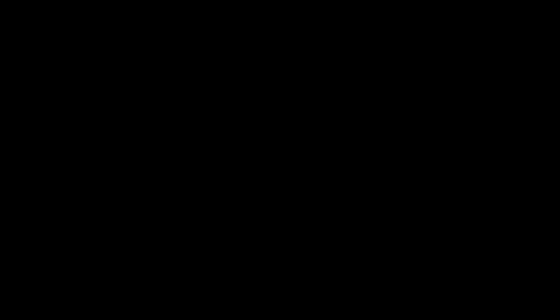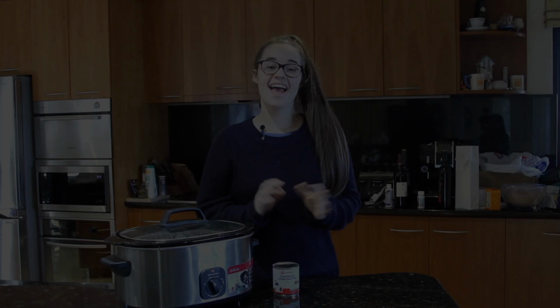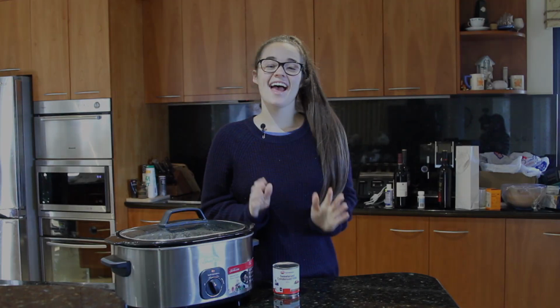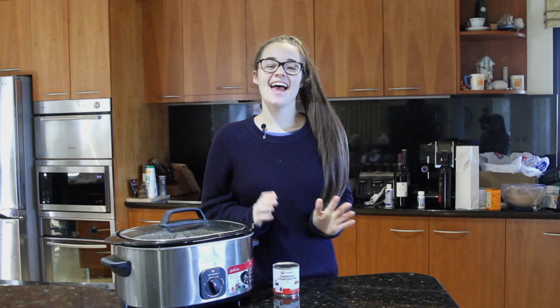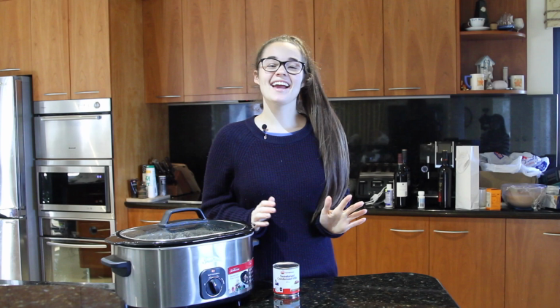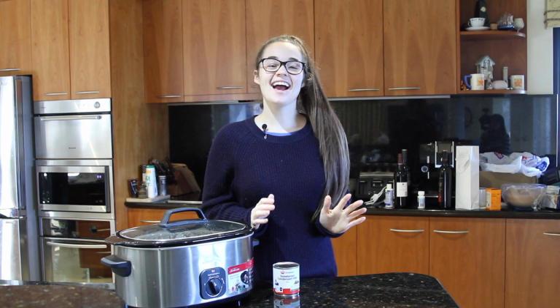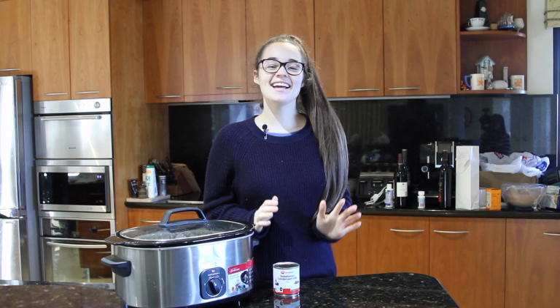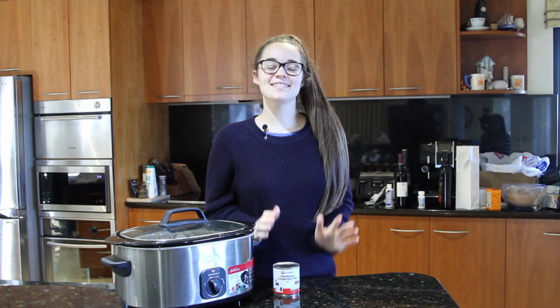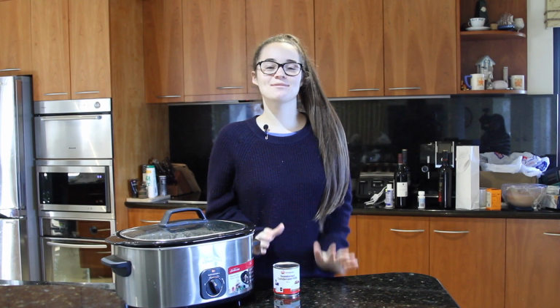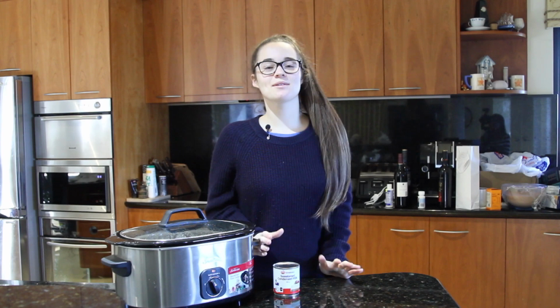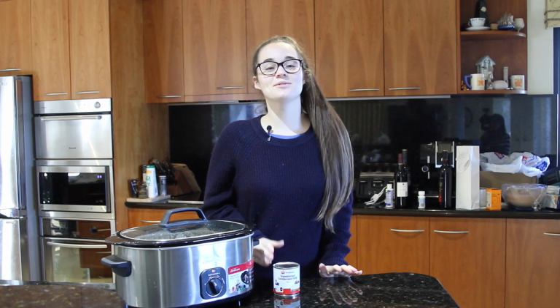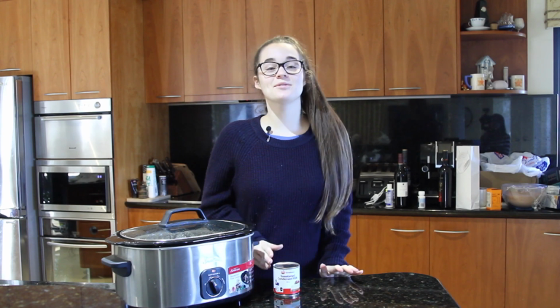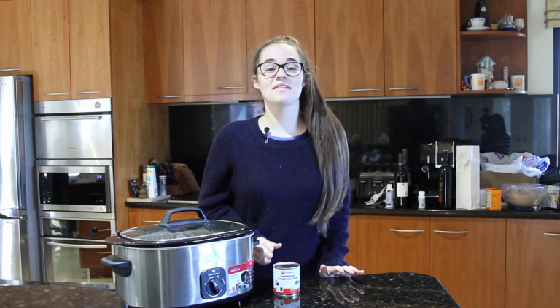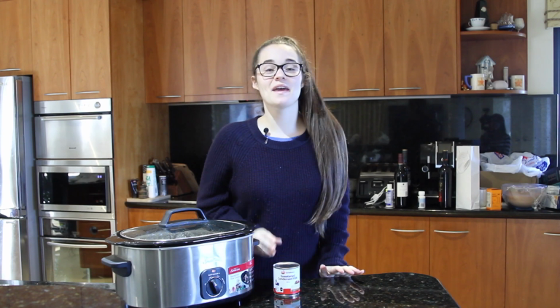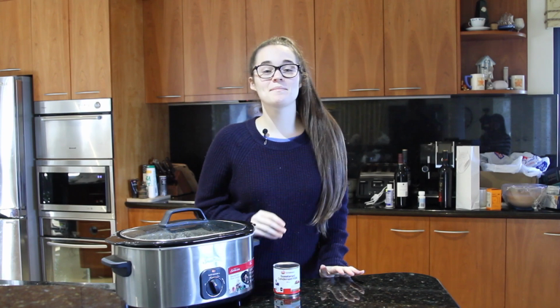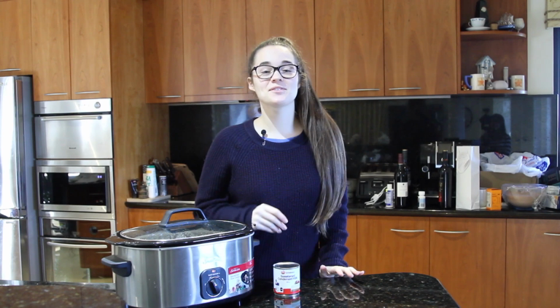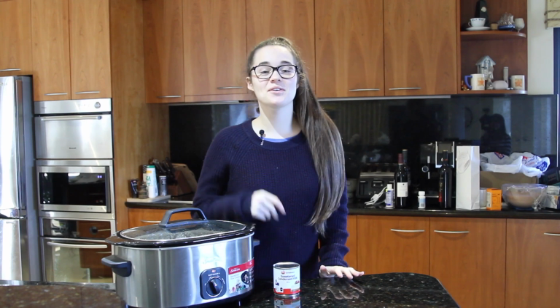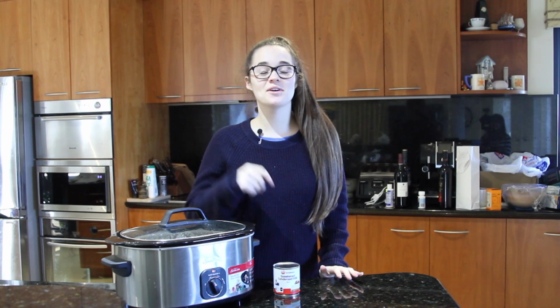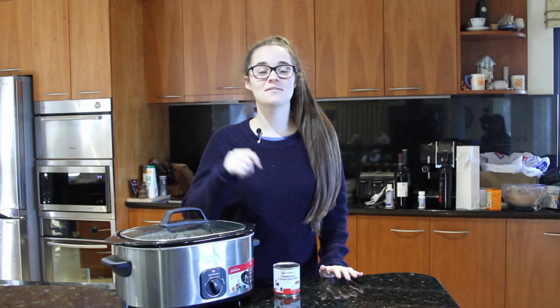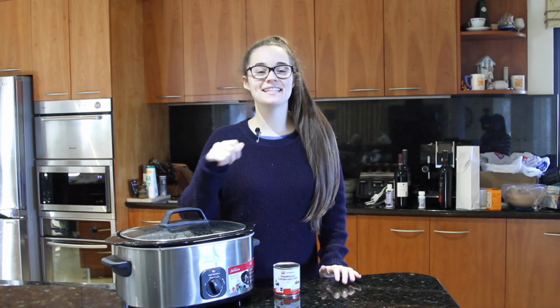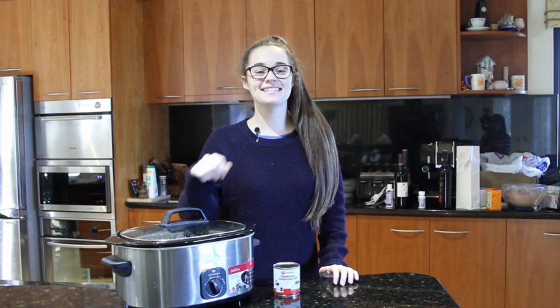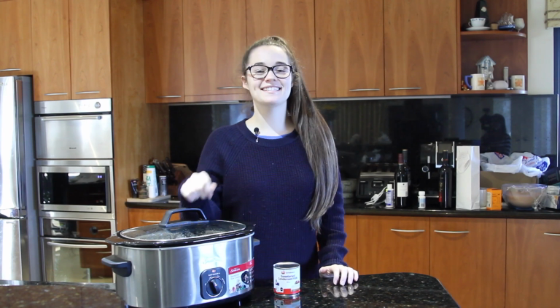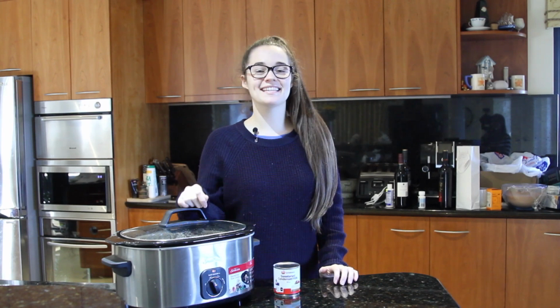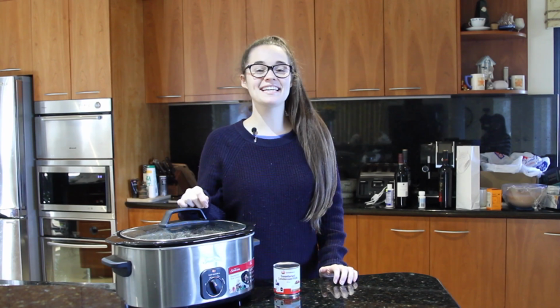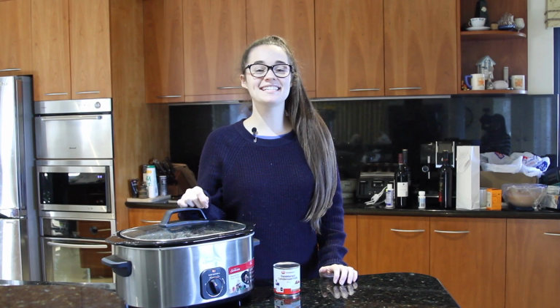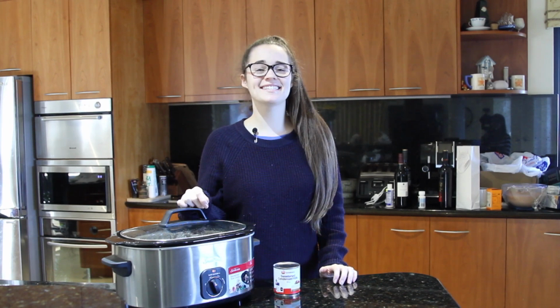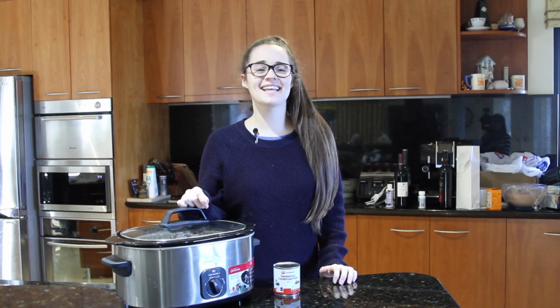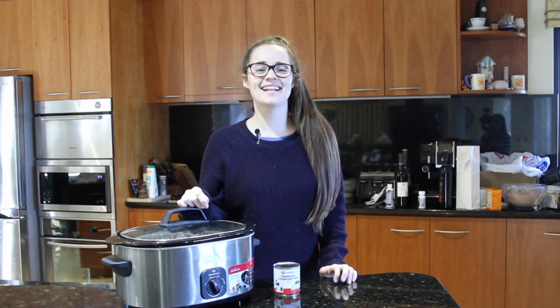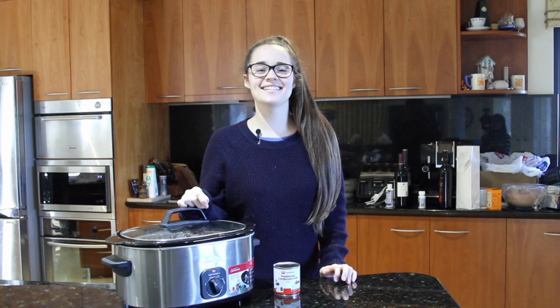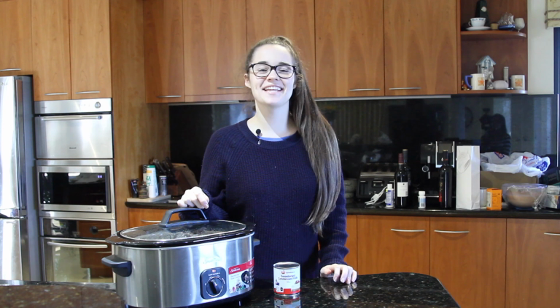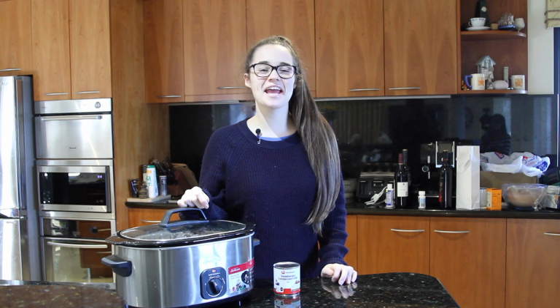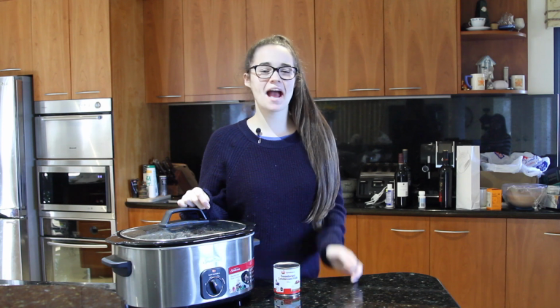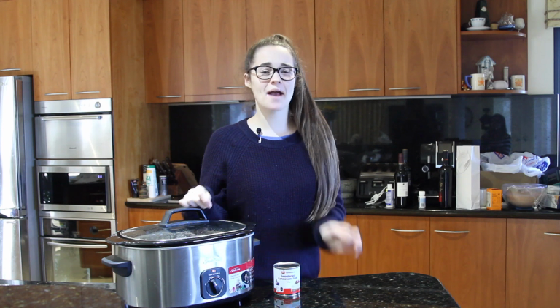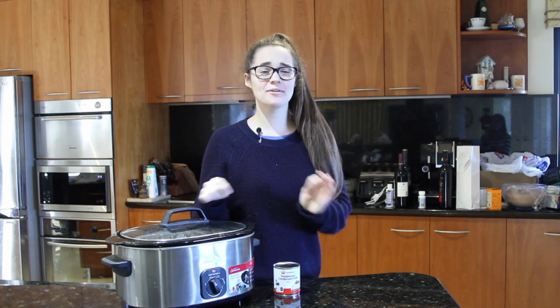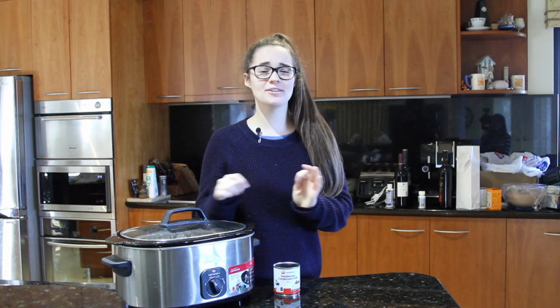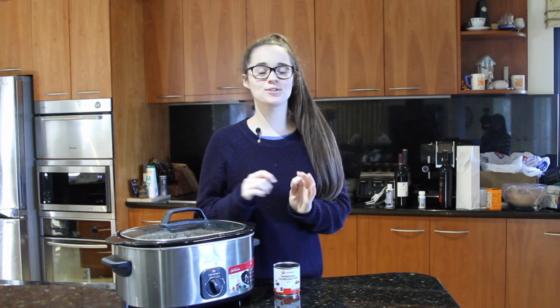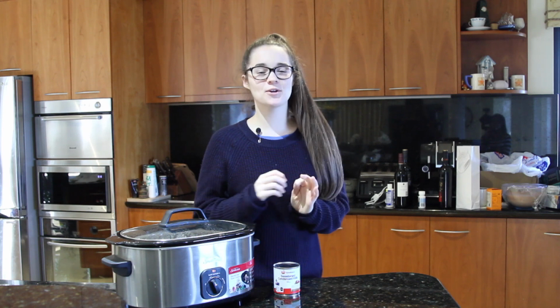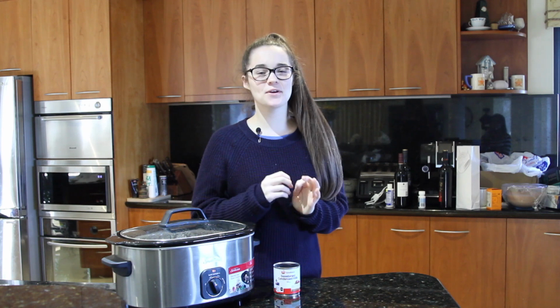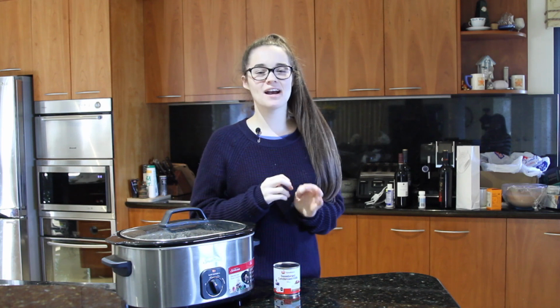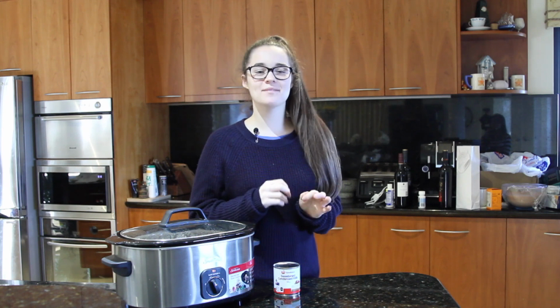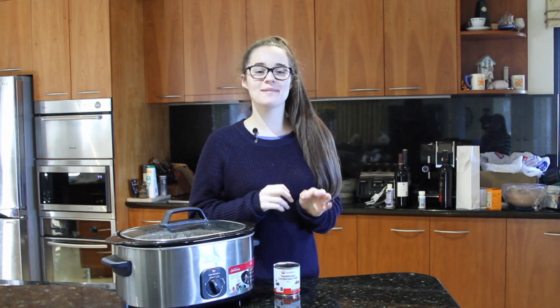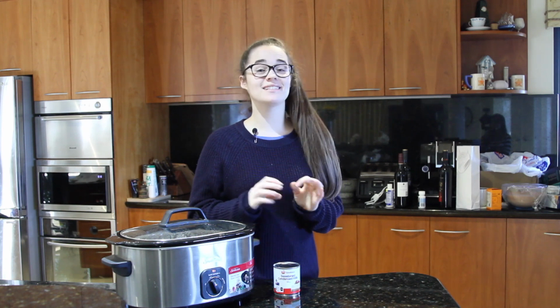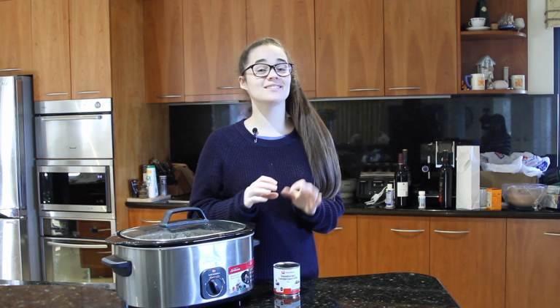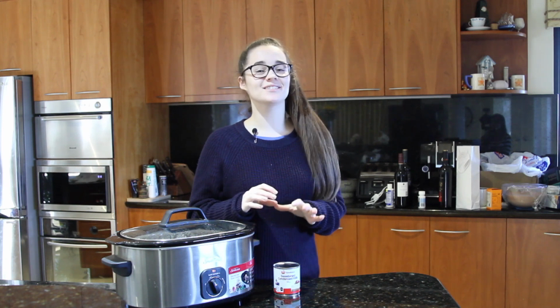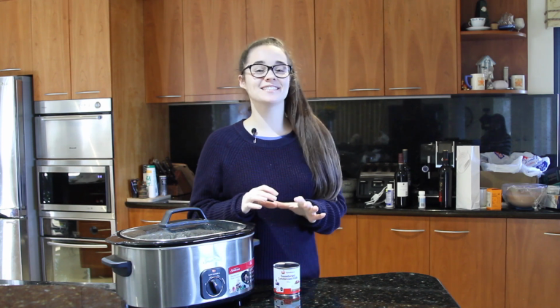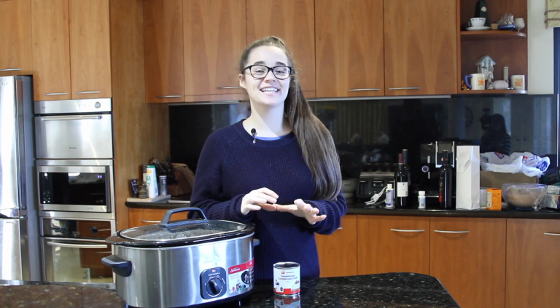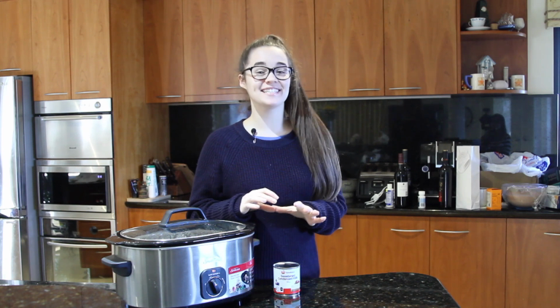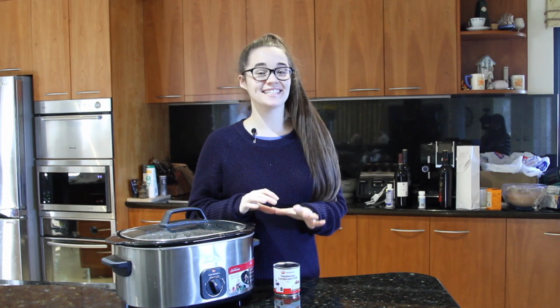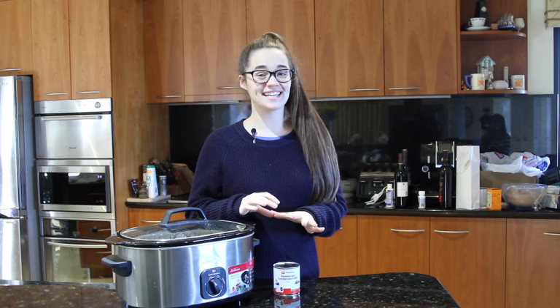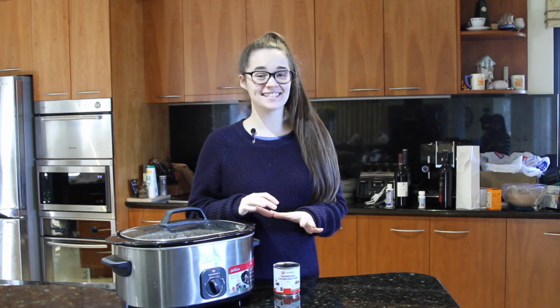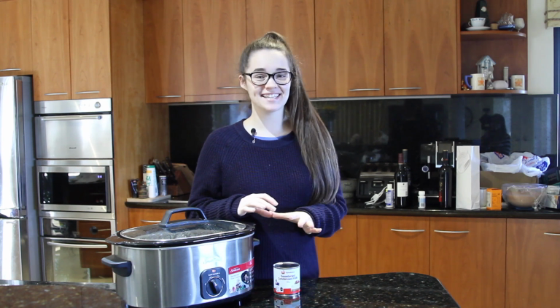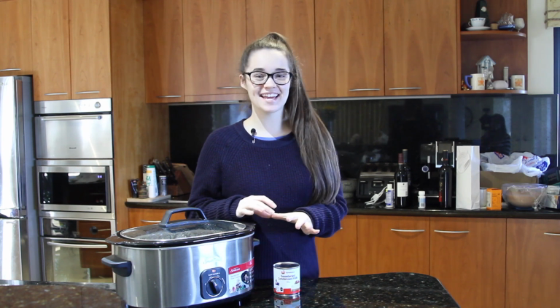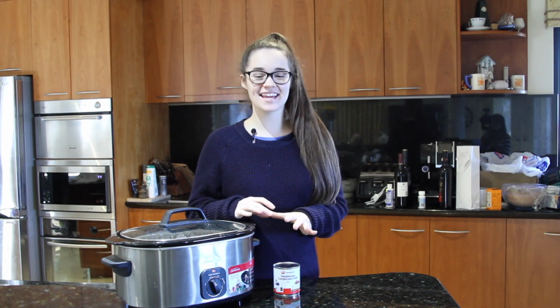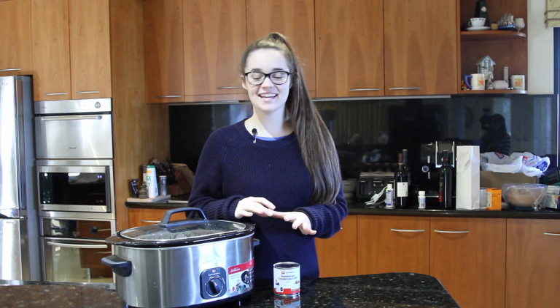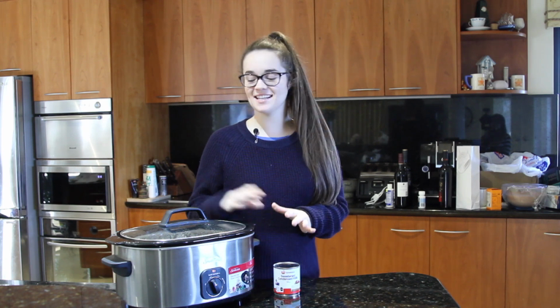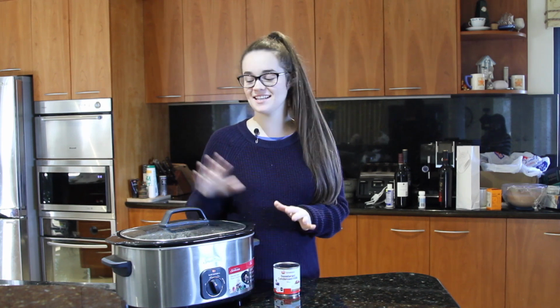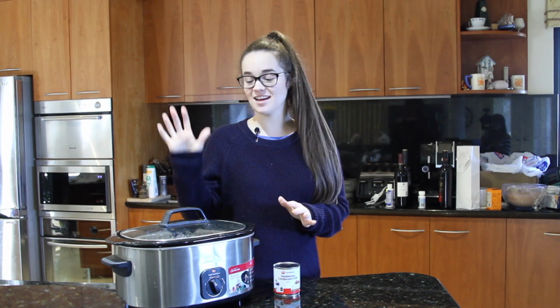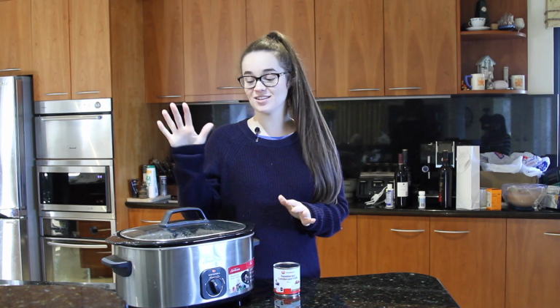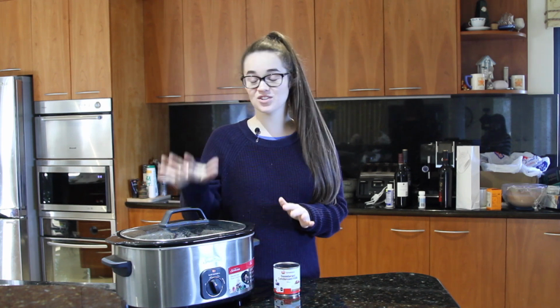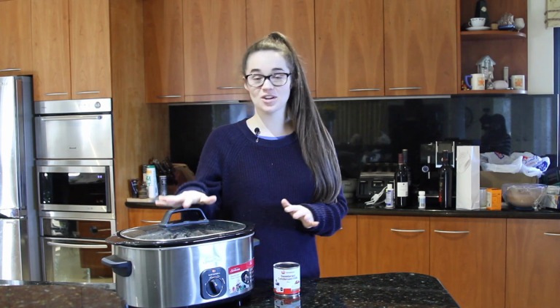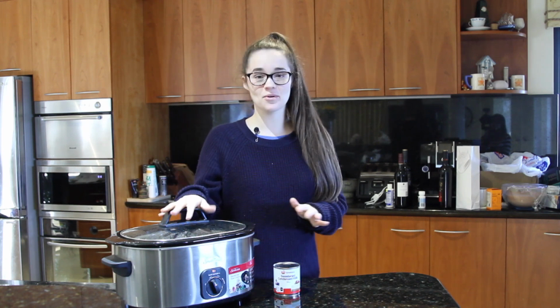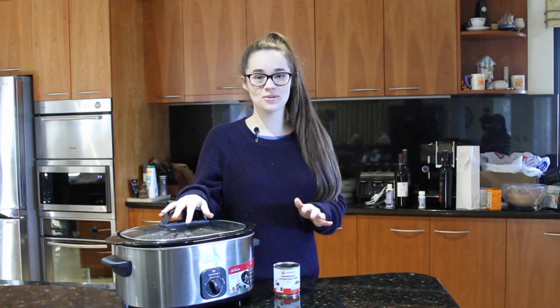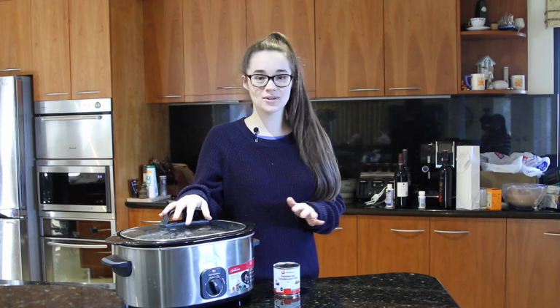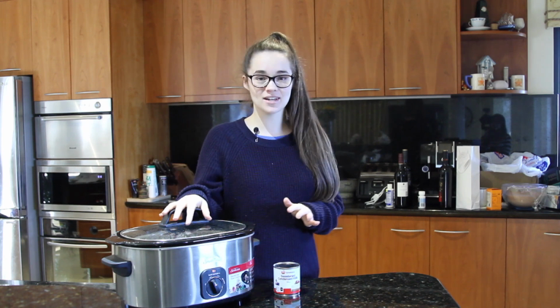Hey guys, welcome to another episode of Elisa's Eats and today I'm going to show you how to make dulce de leche in a slow cooker.